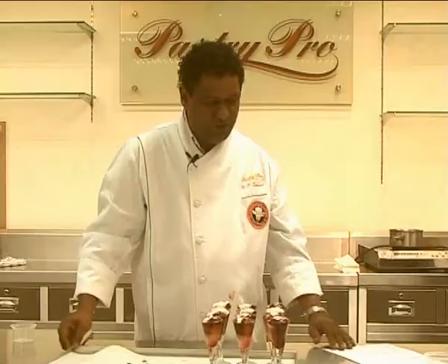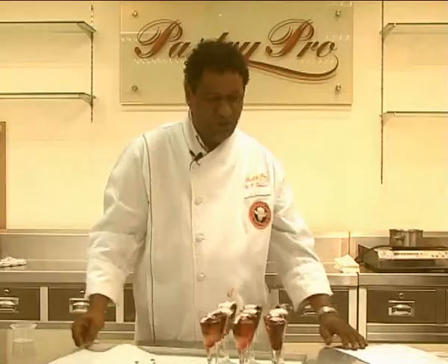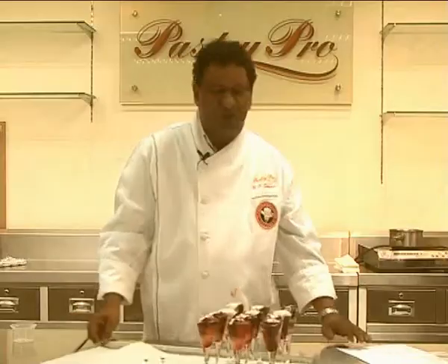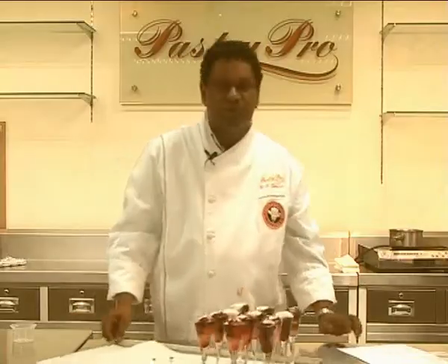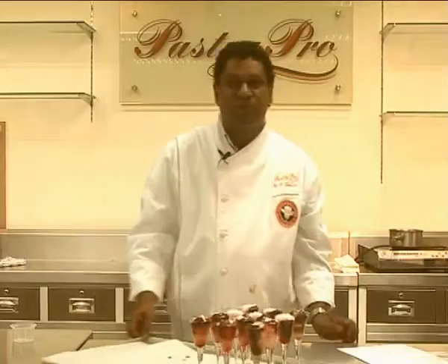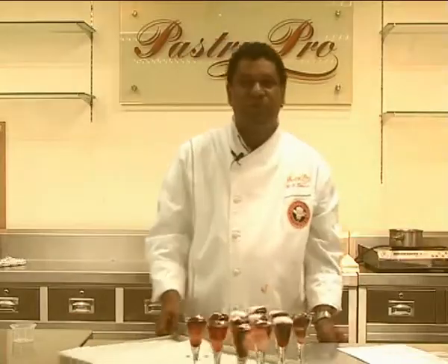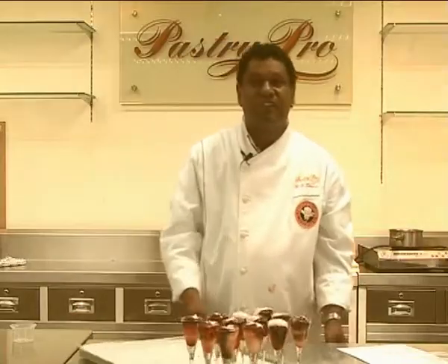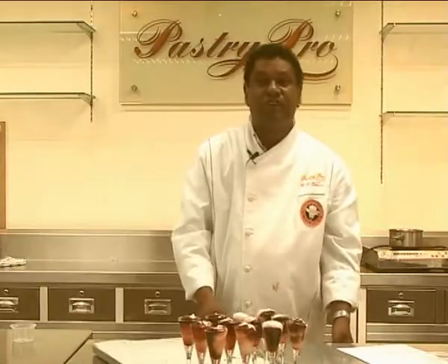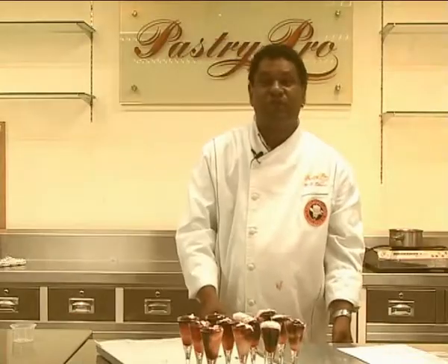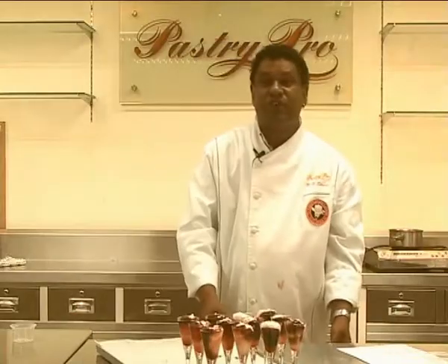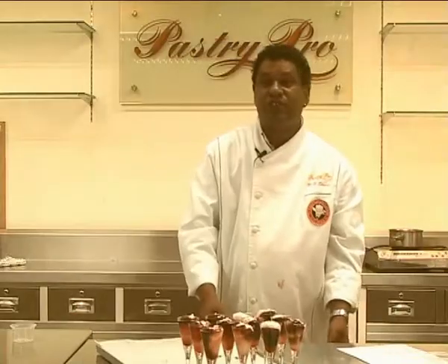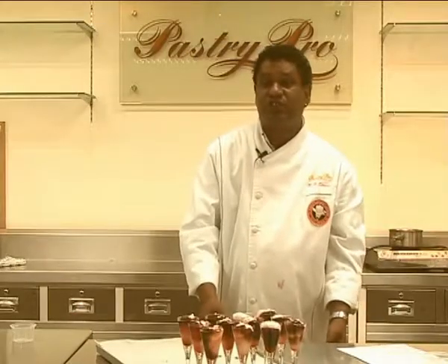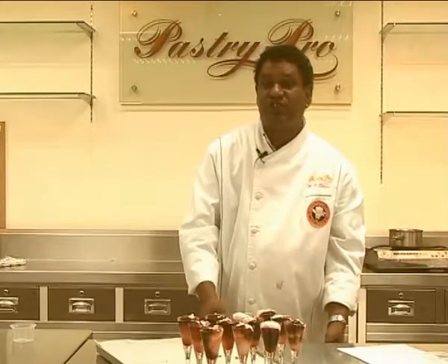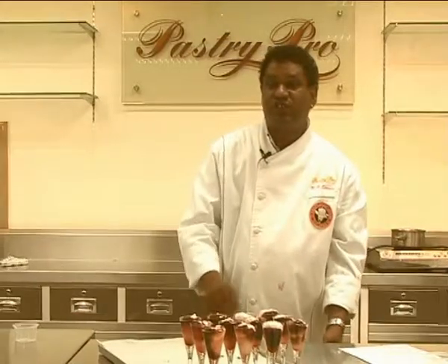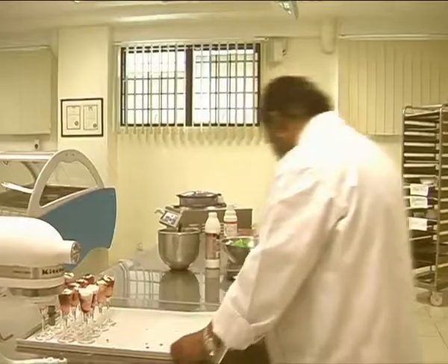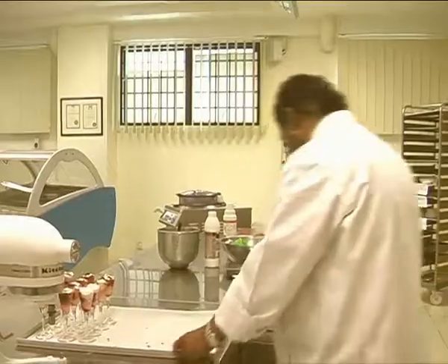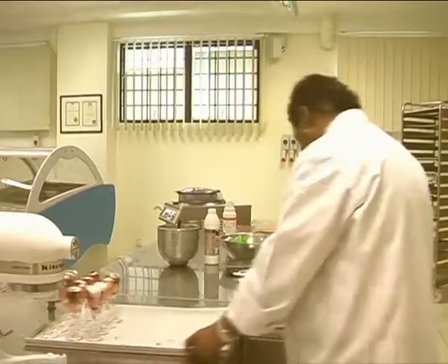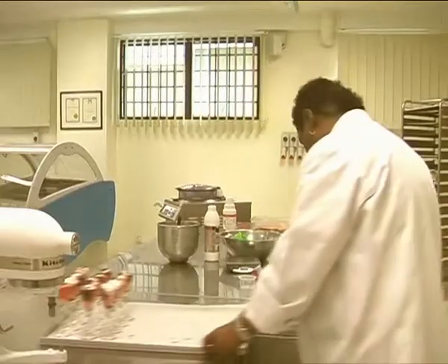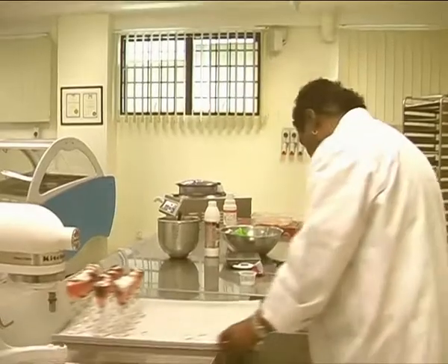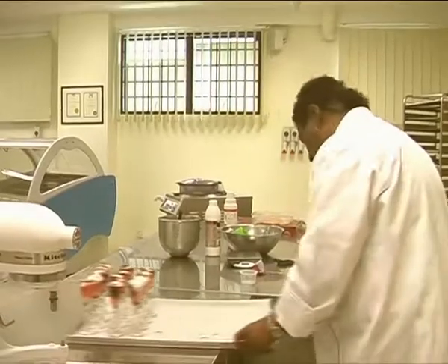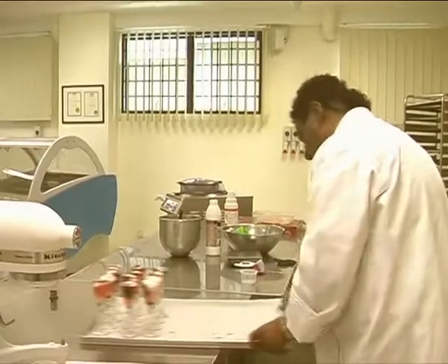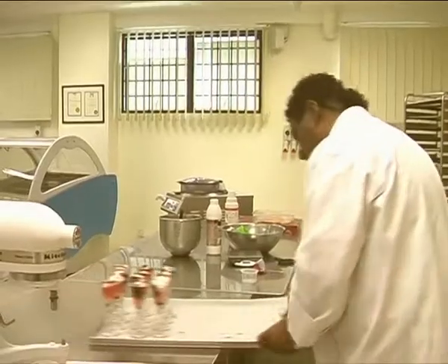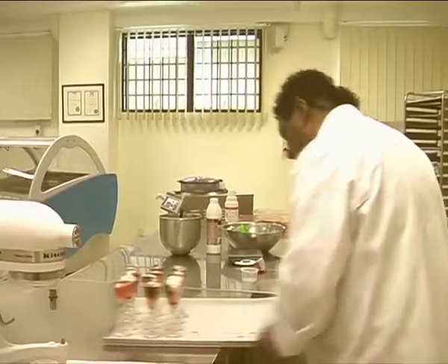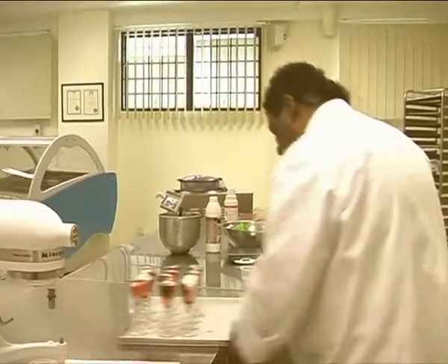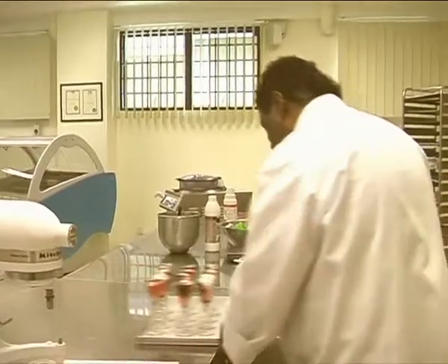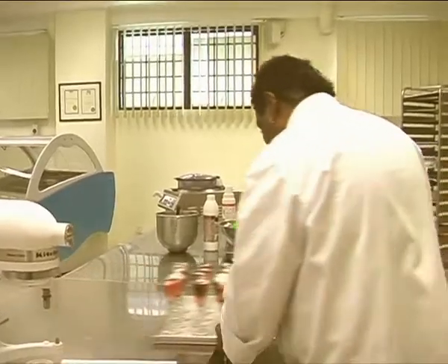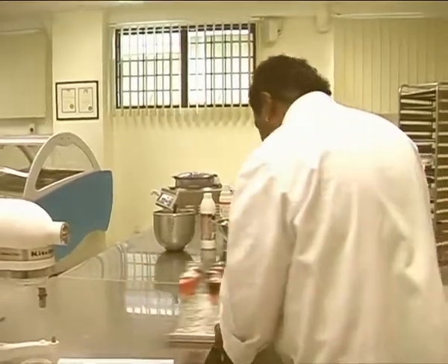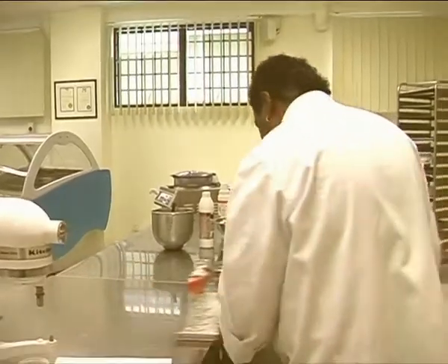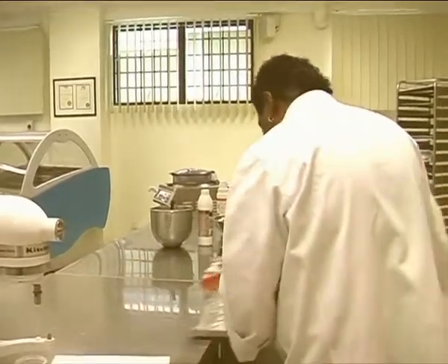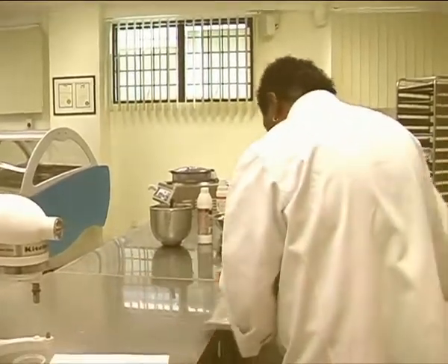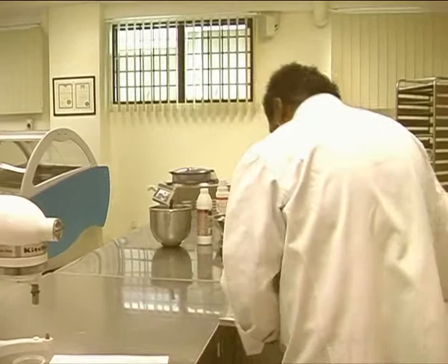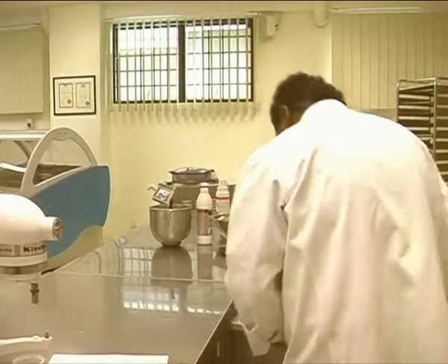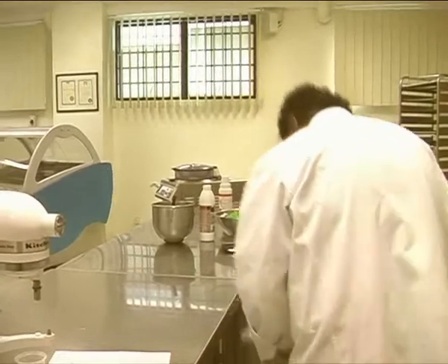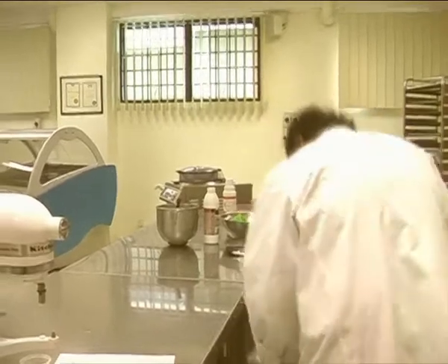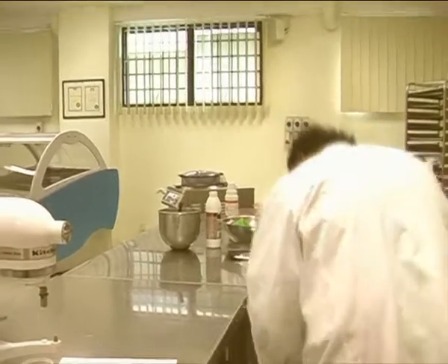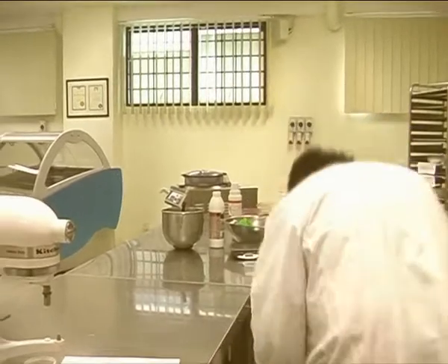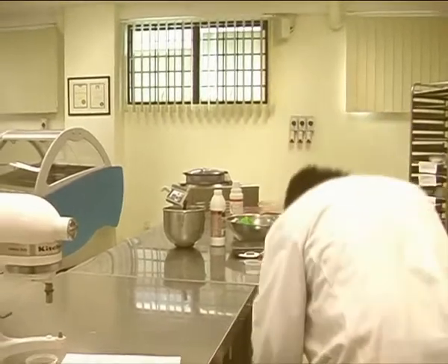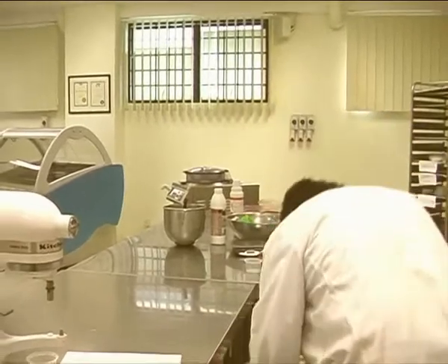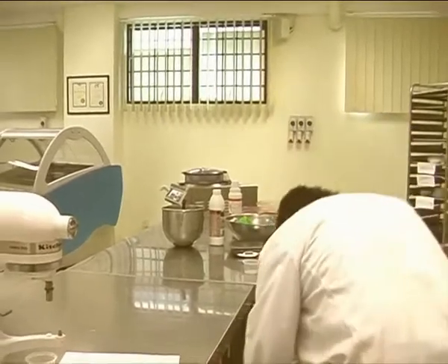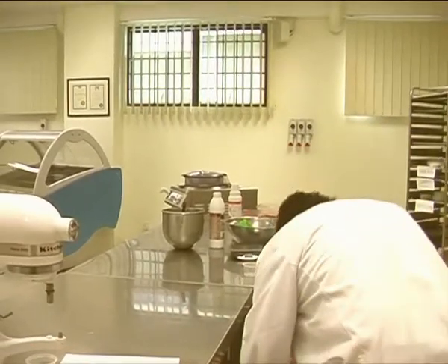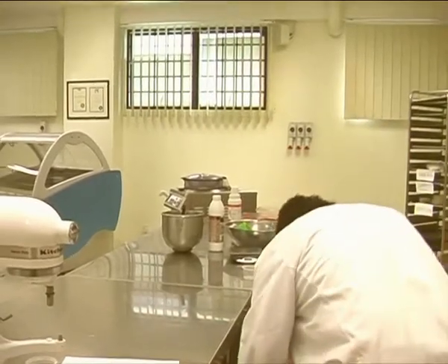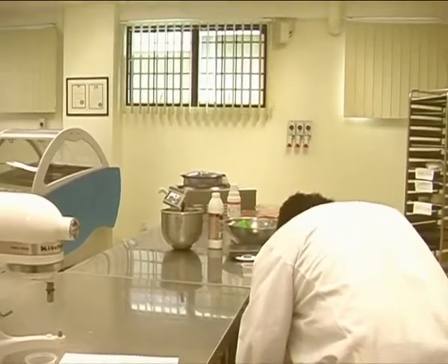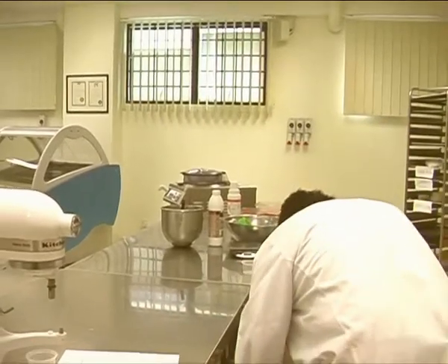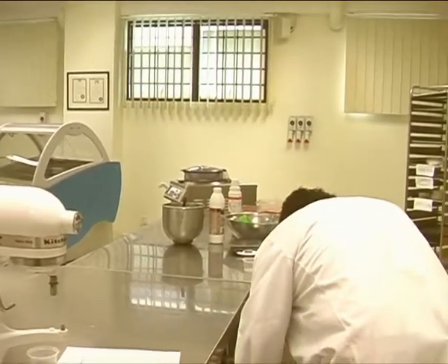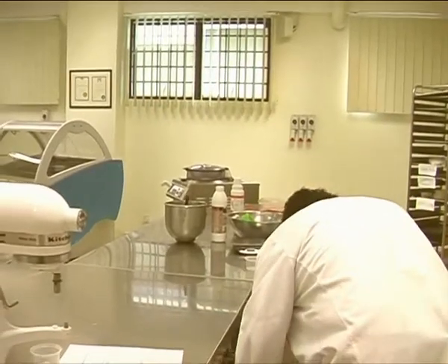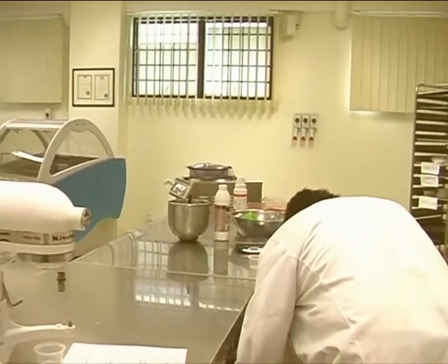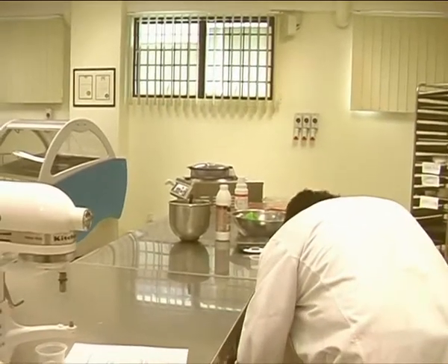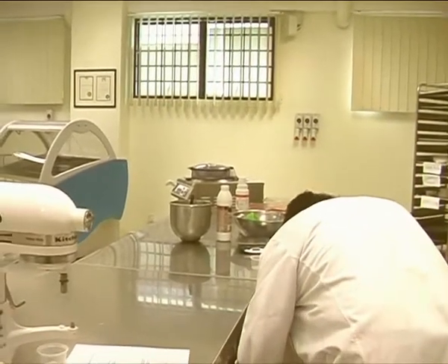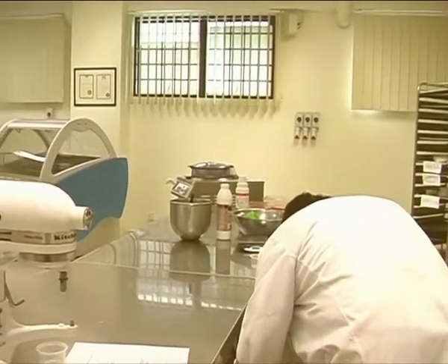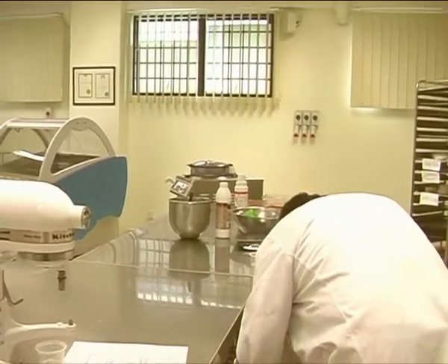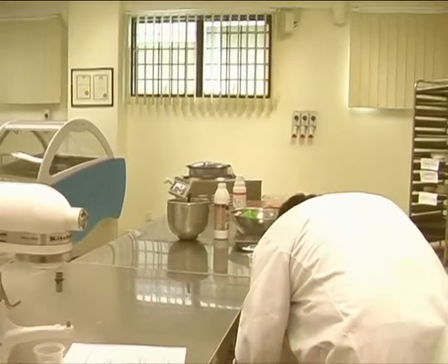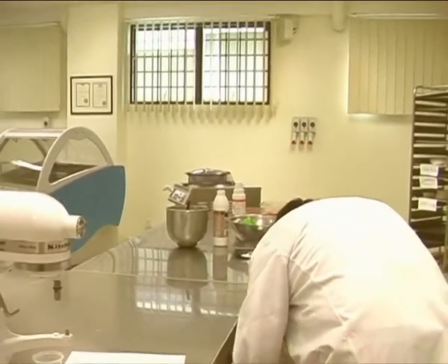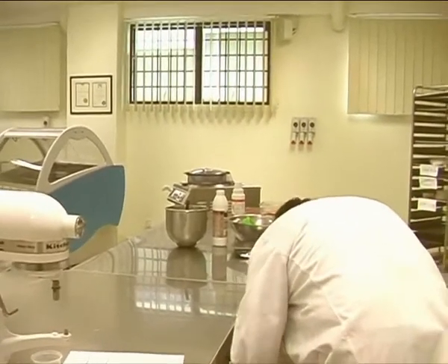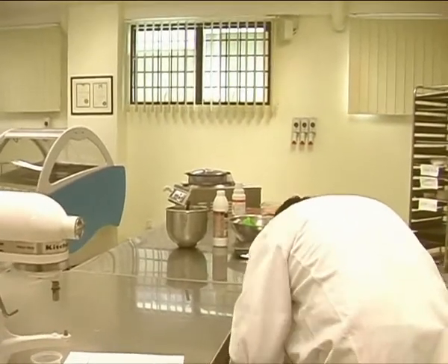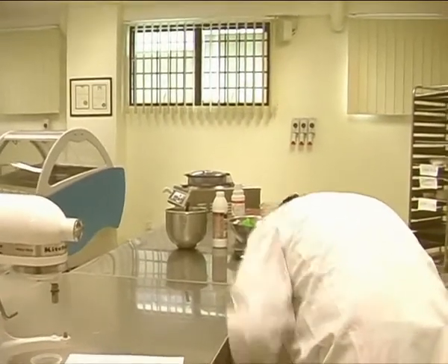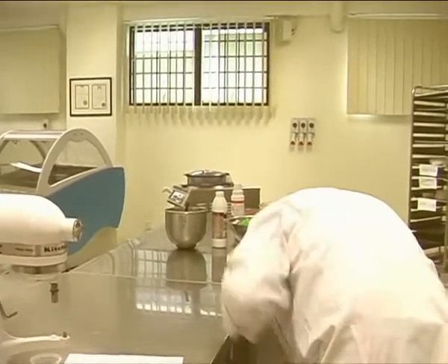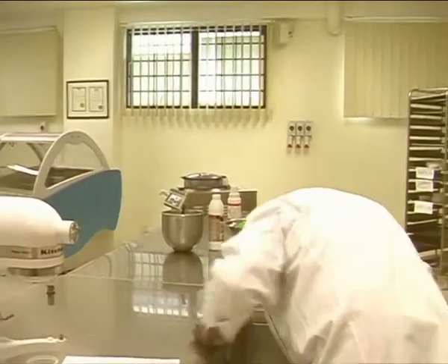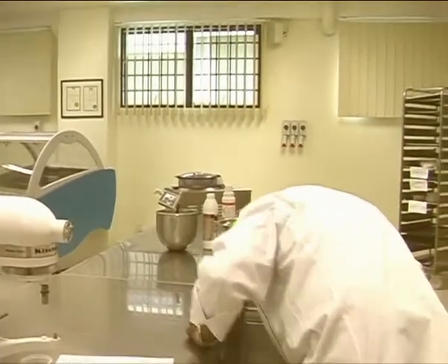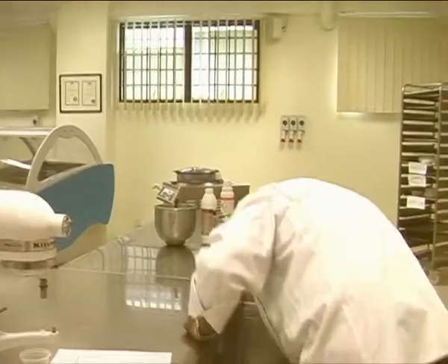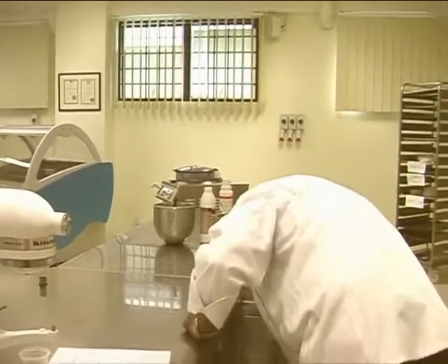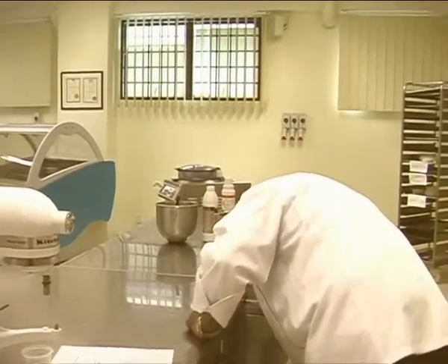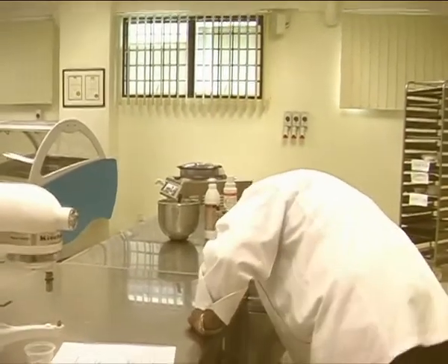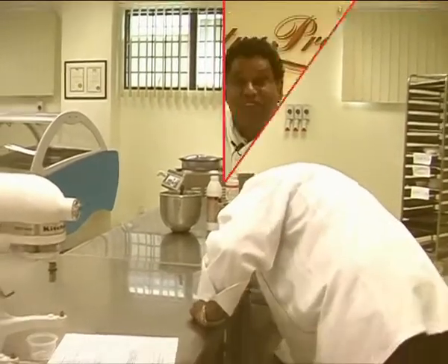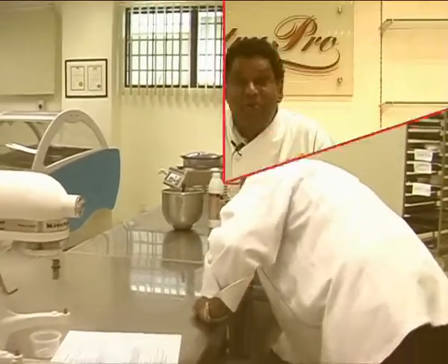You put it in the fridge for at least two hours. Let it chill properly so you can taste it much better.